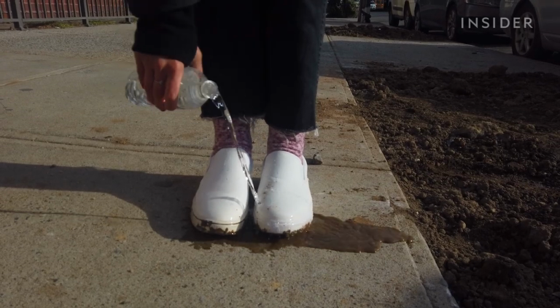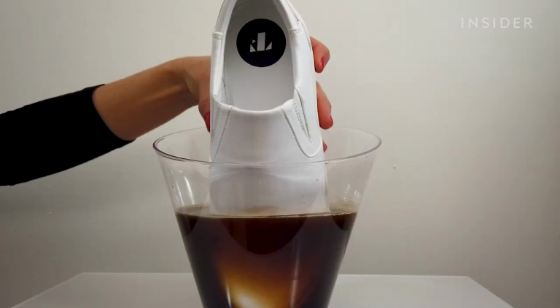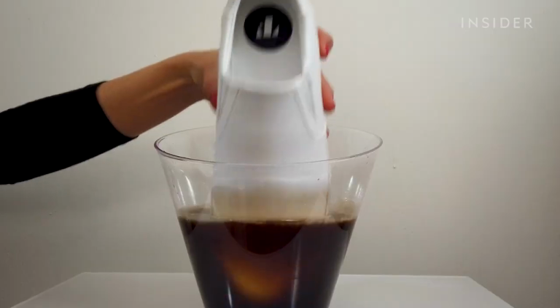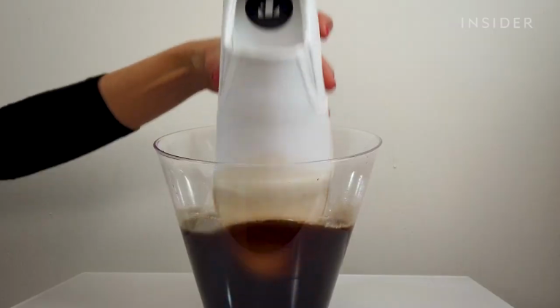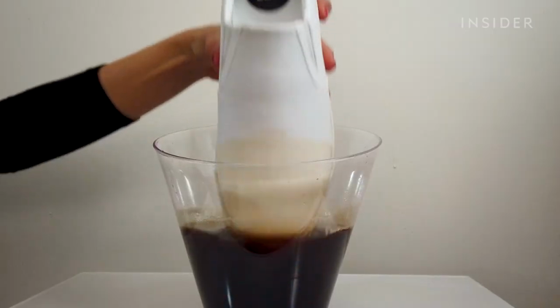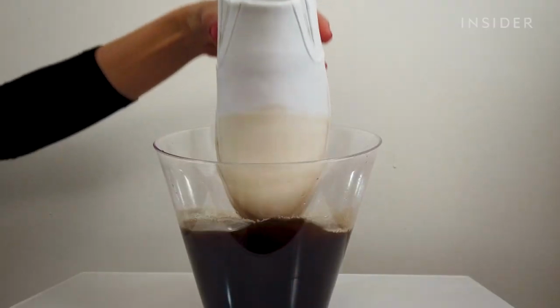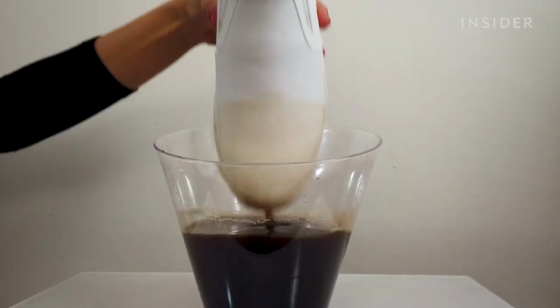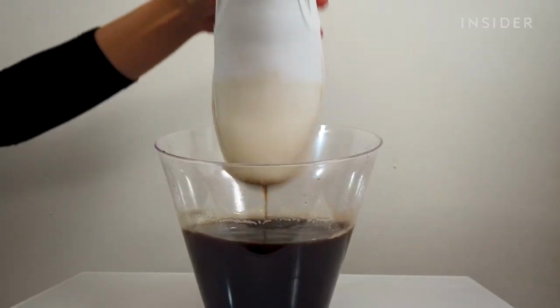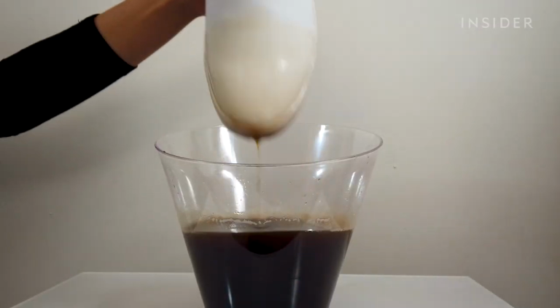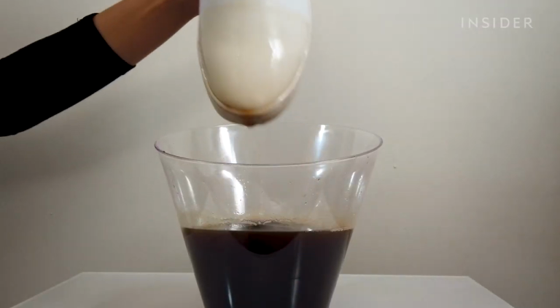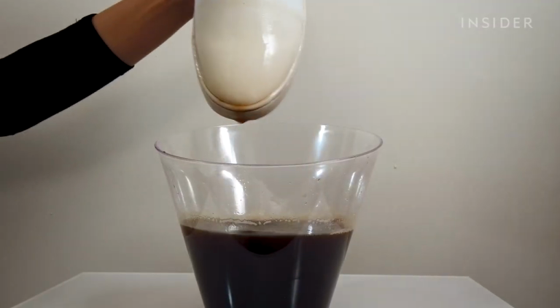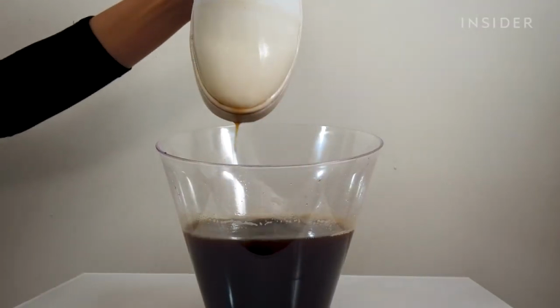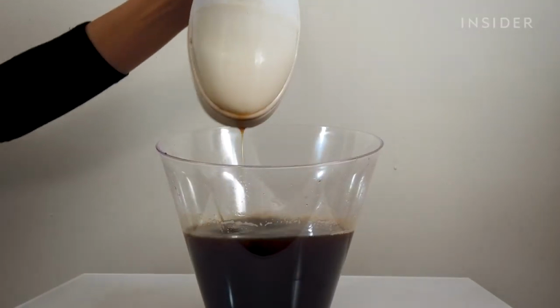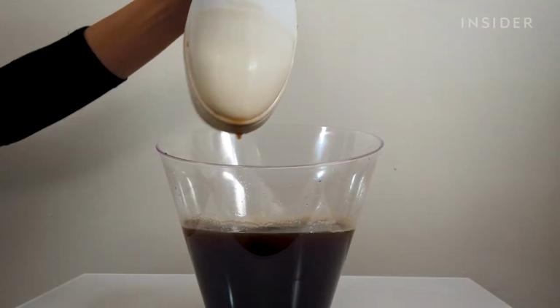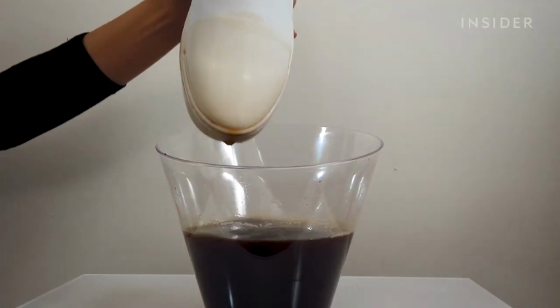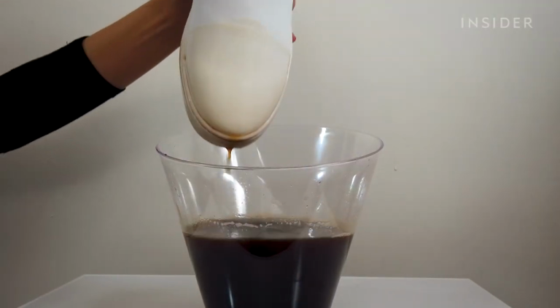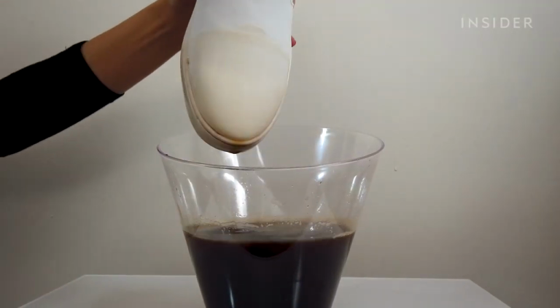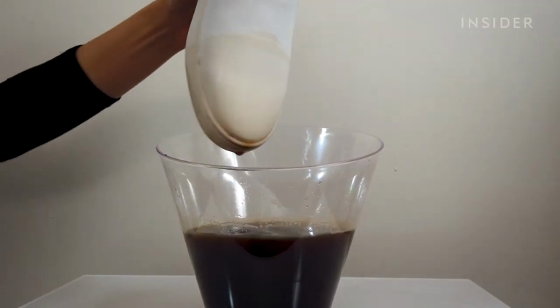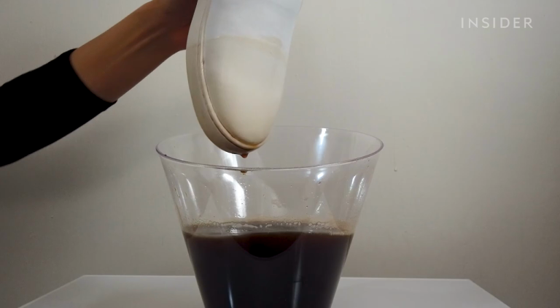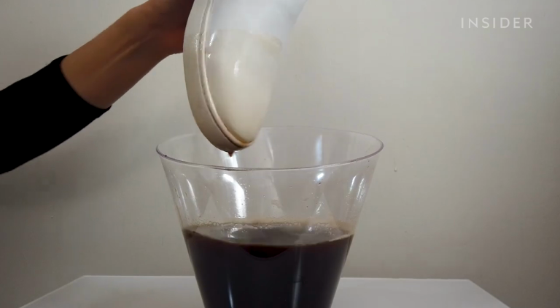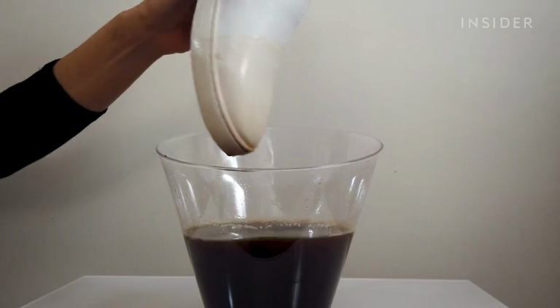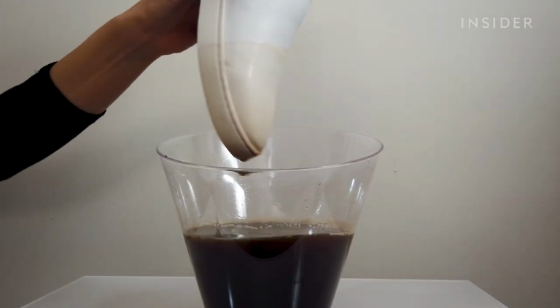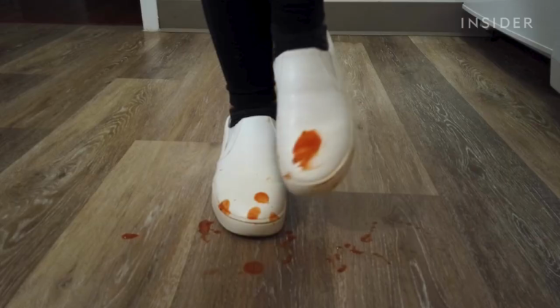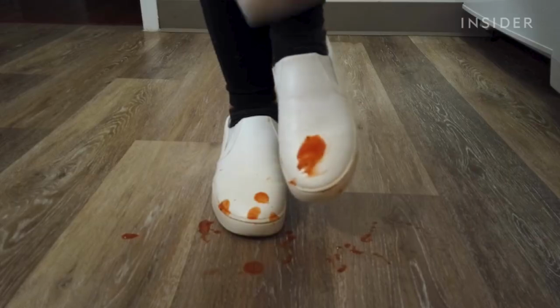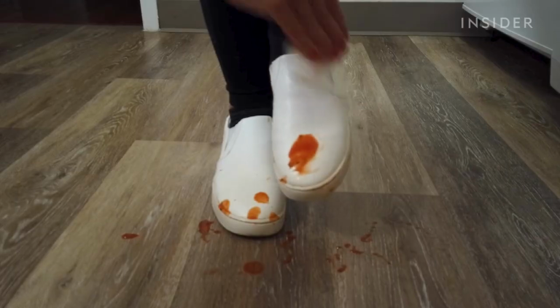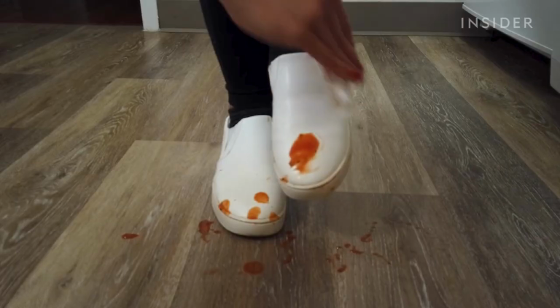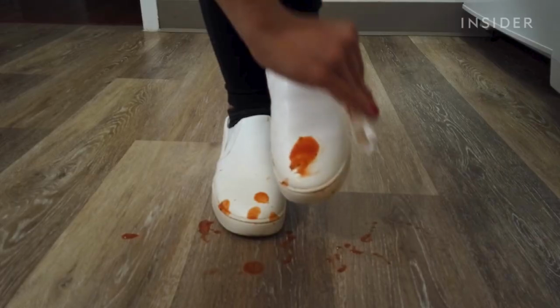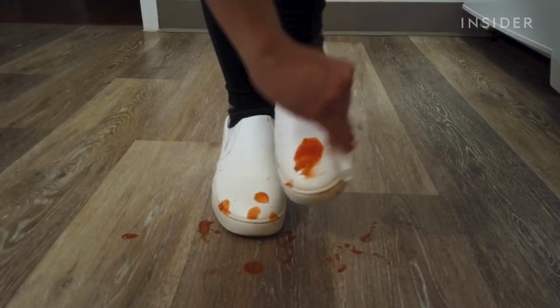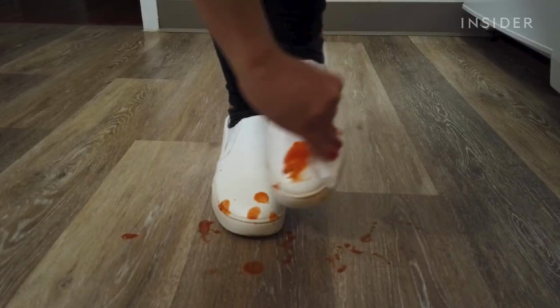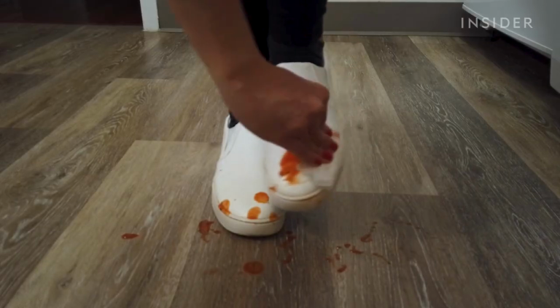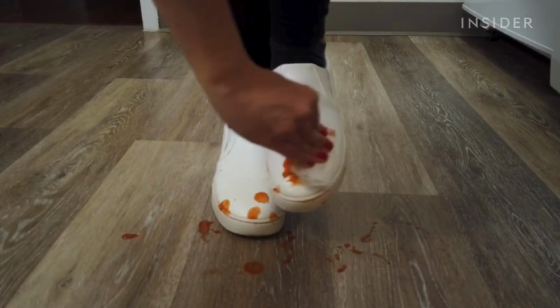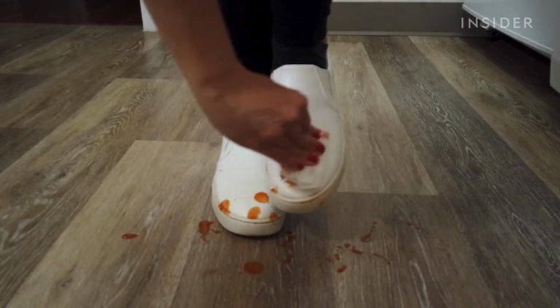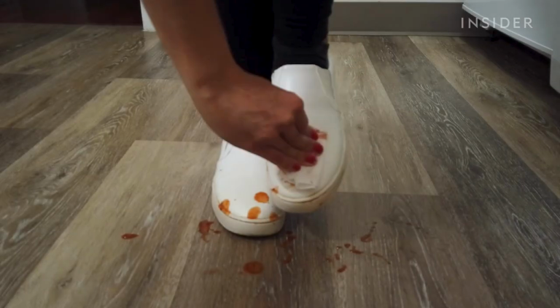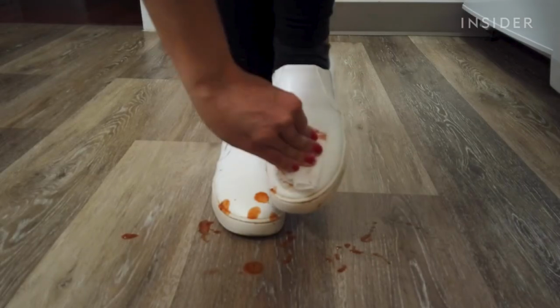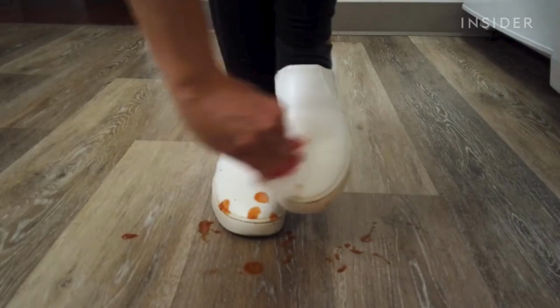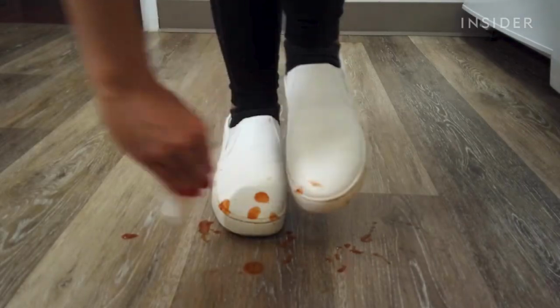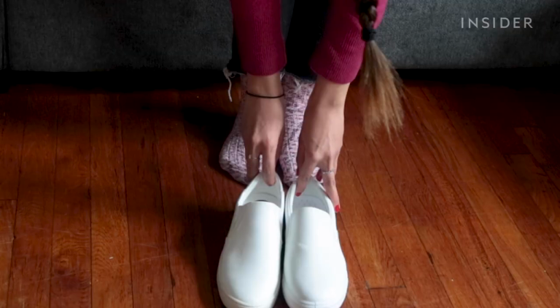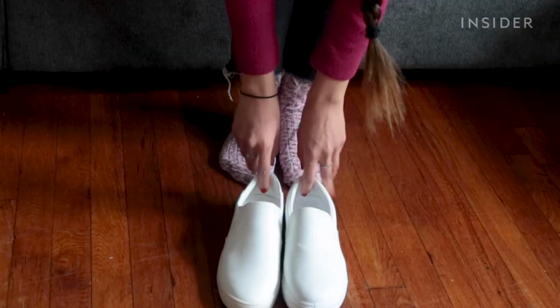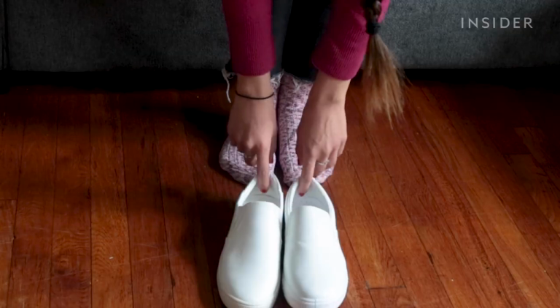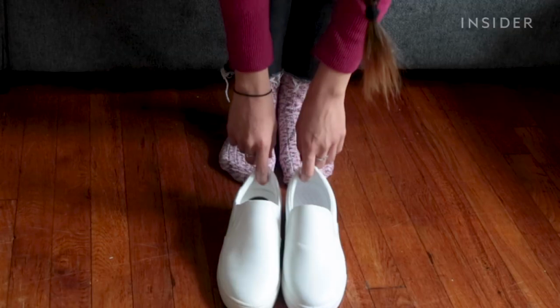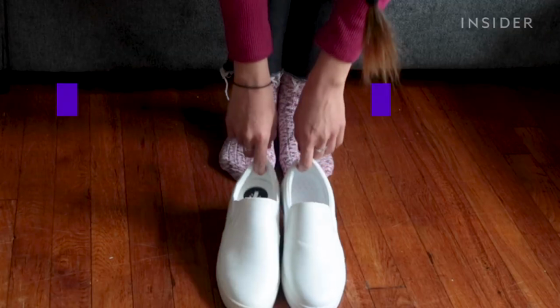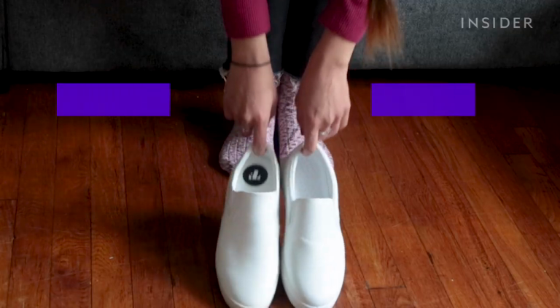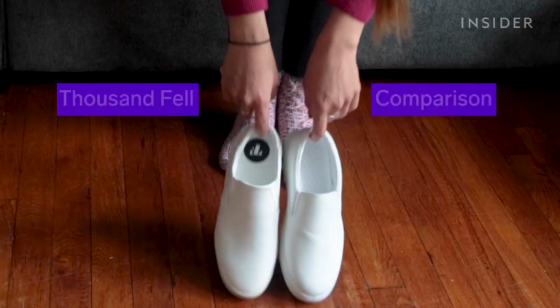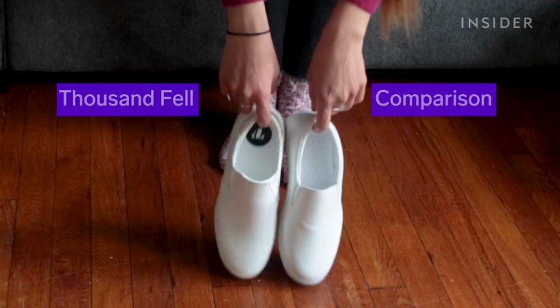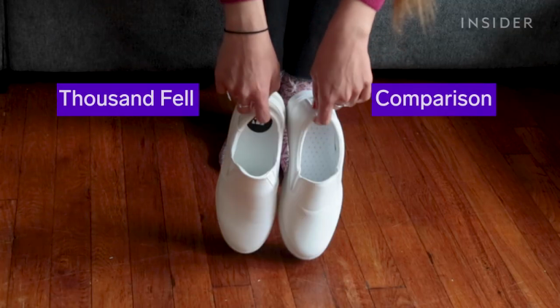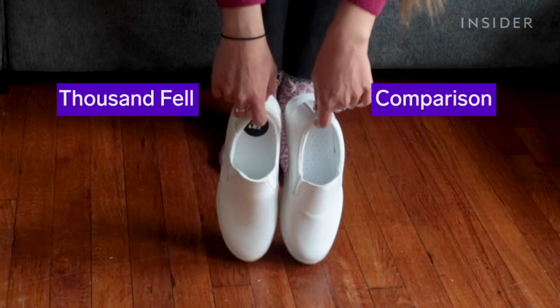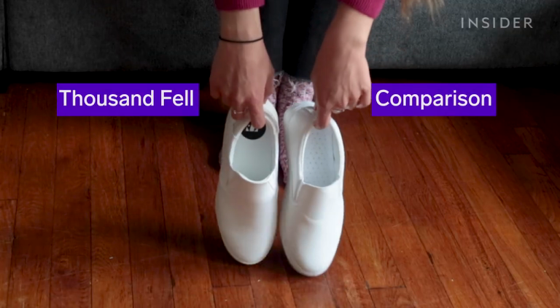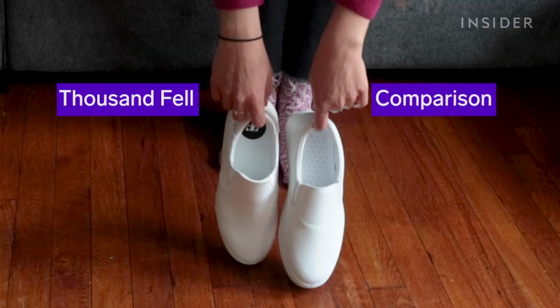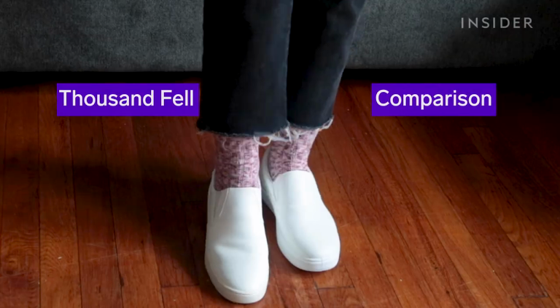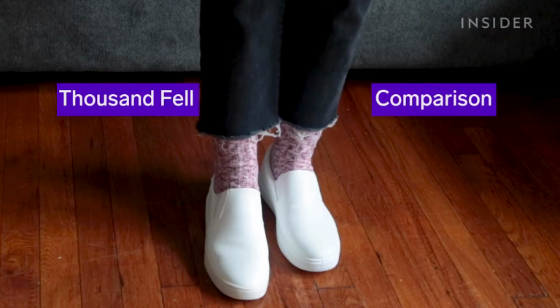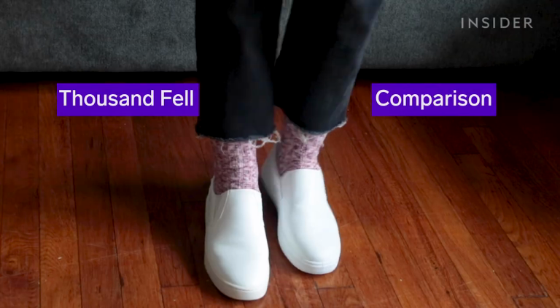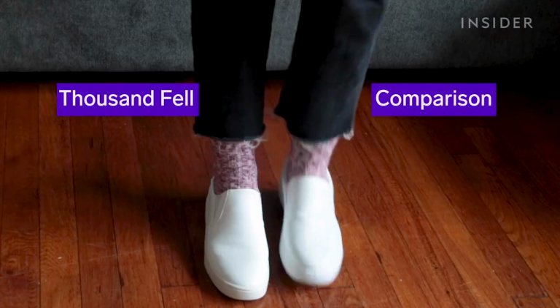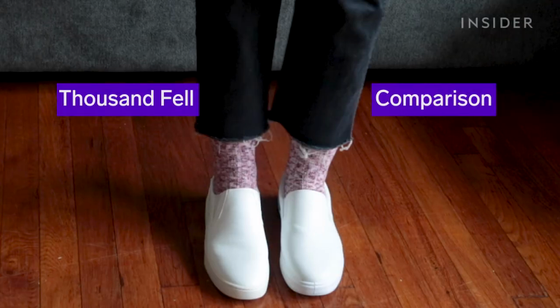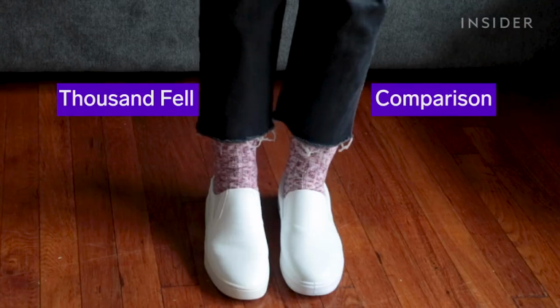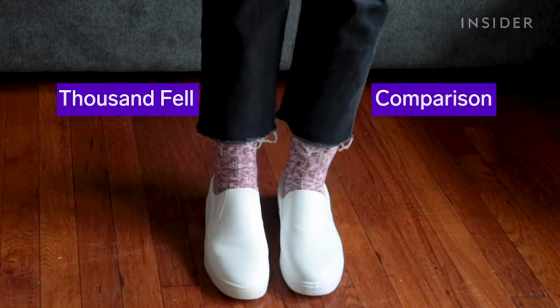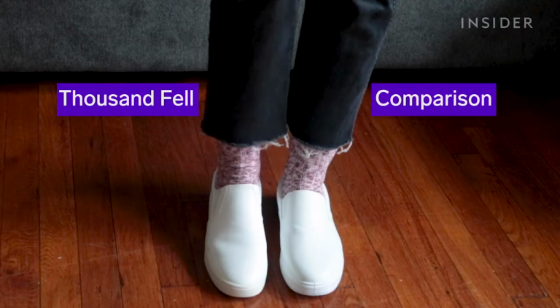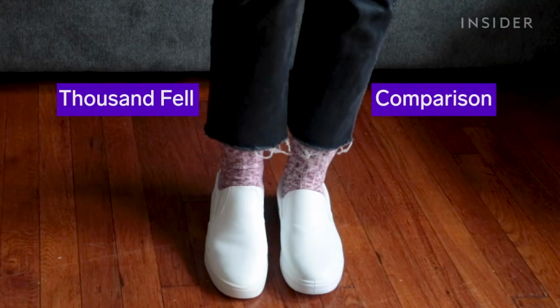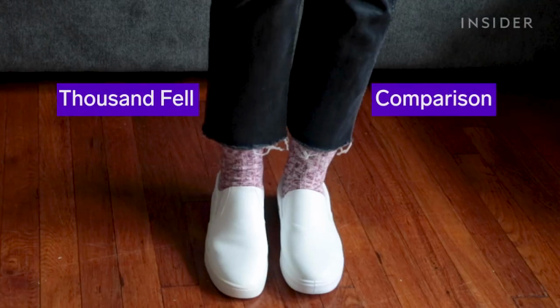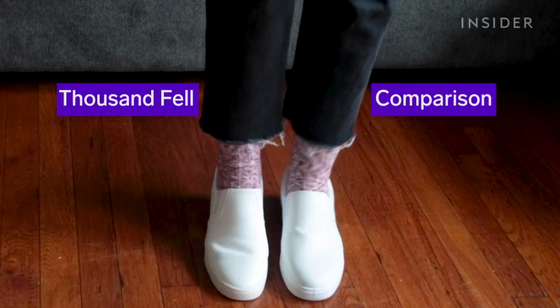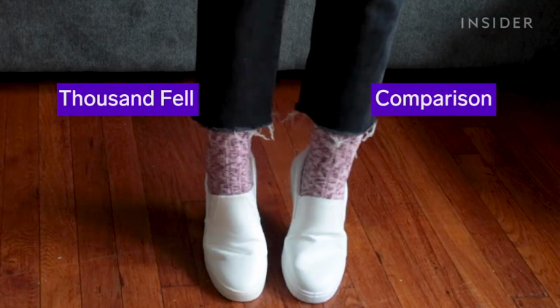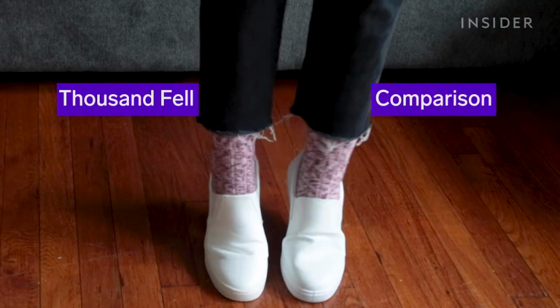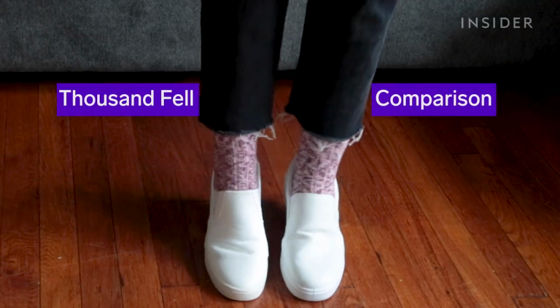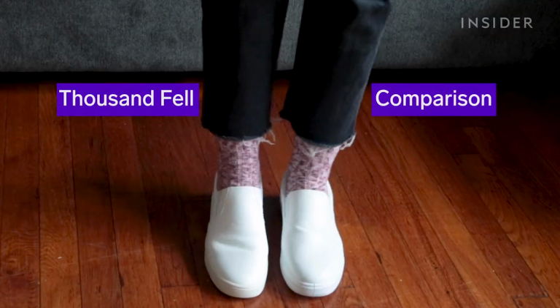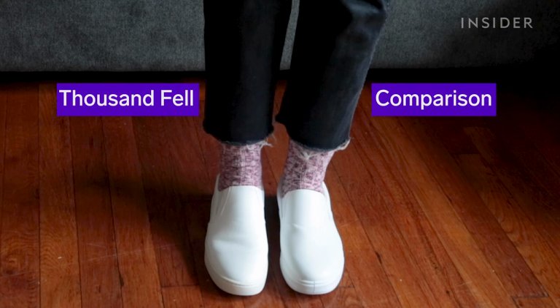I'm putting the shoes through a series of tests to see how they hold up against common messes, and I ordered a similar pair of regular shoes to test them against.